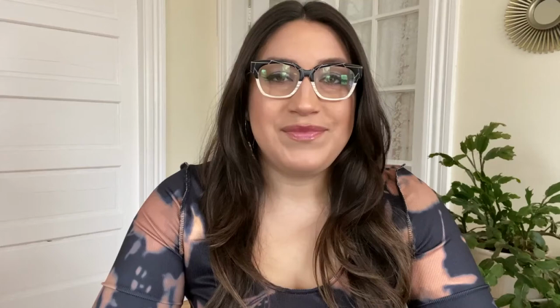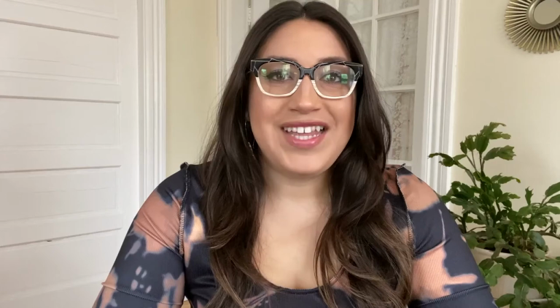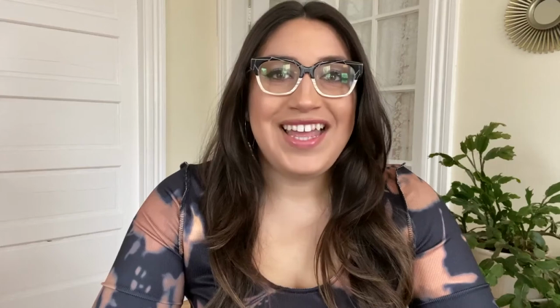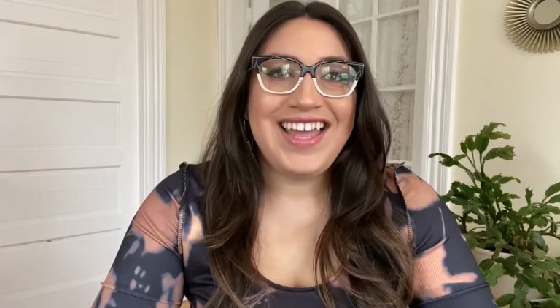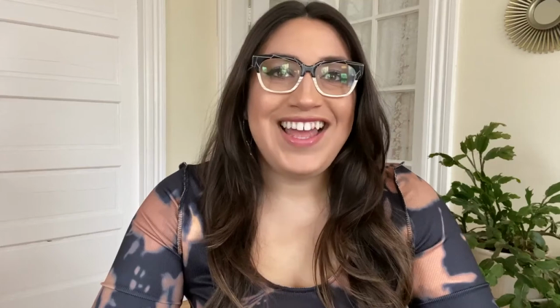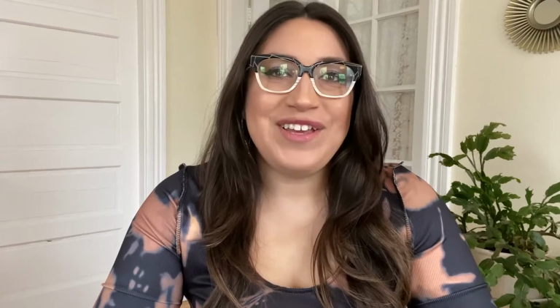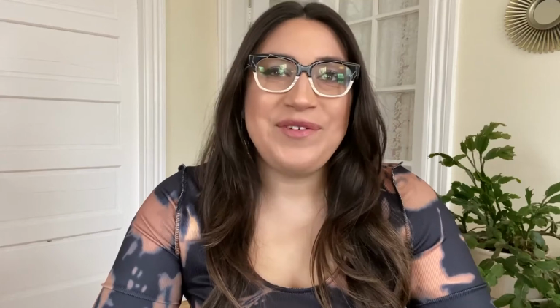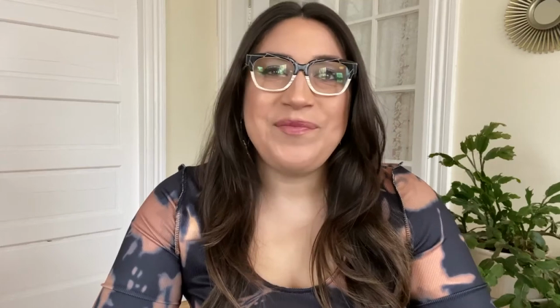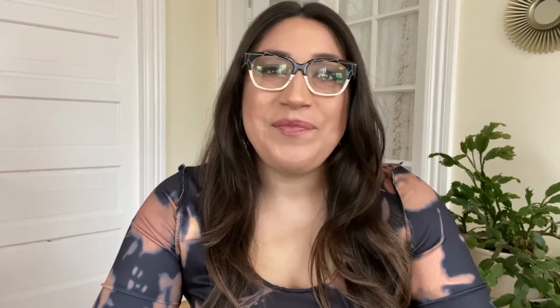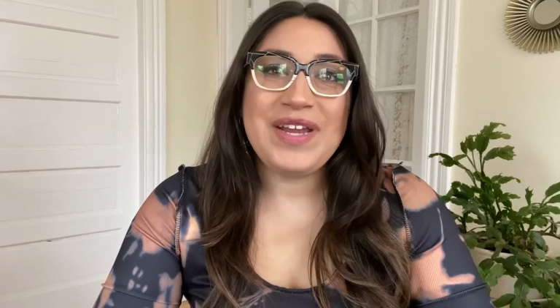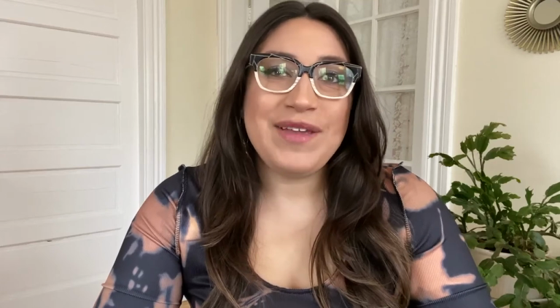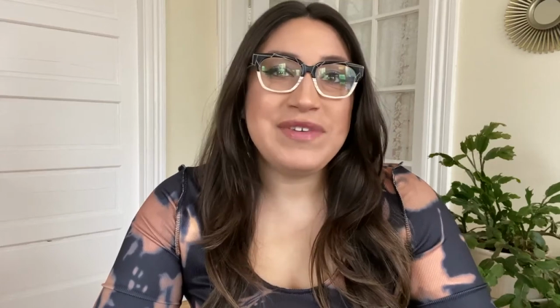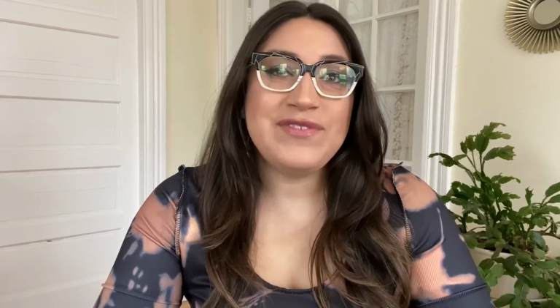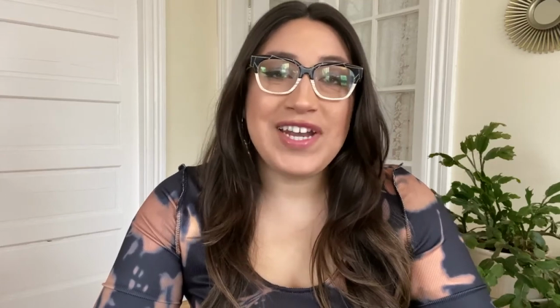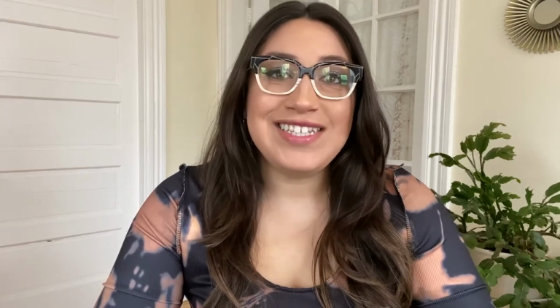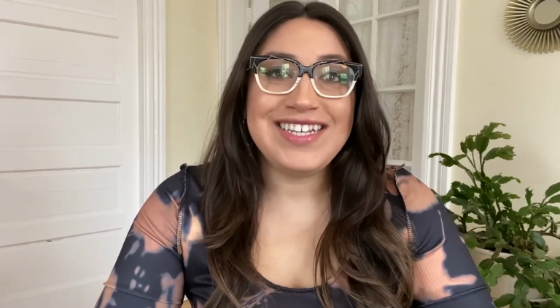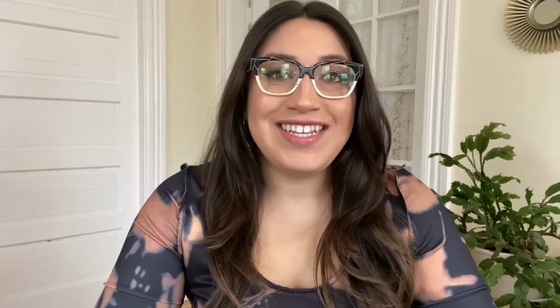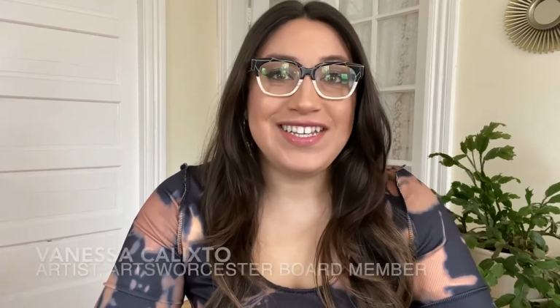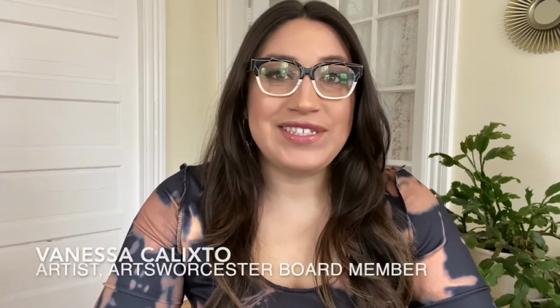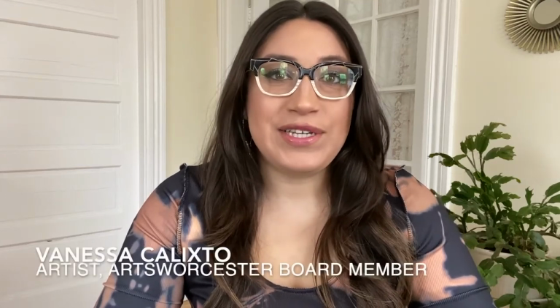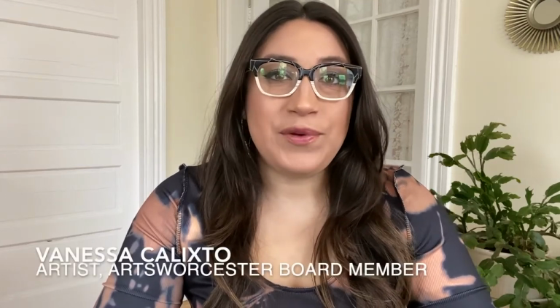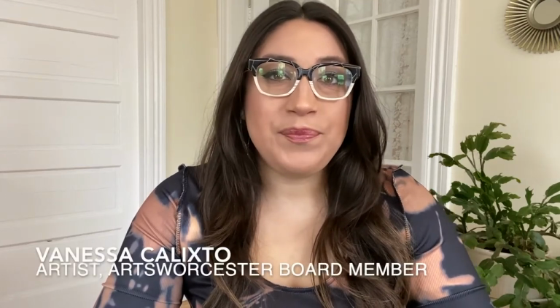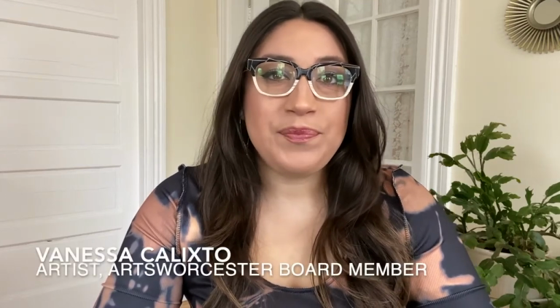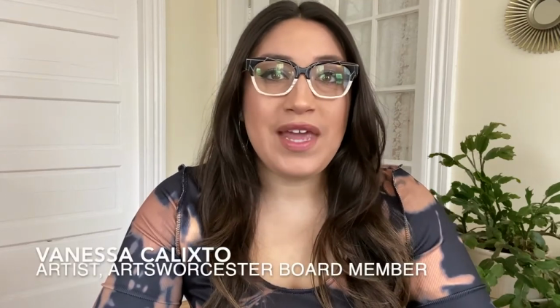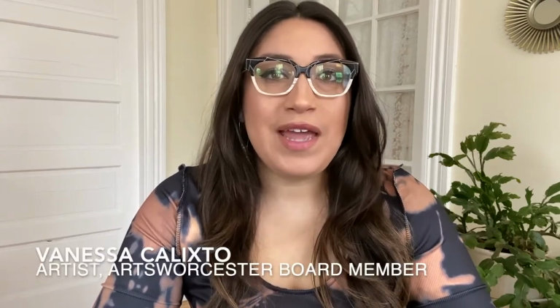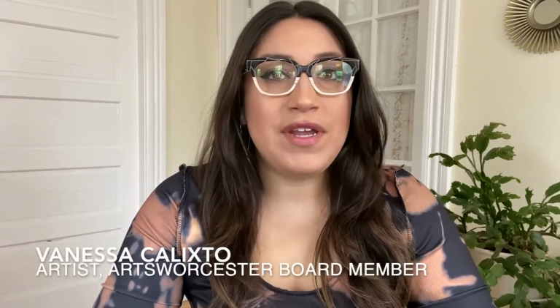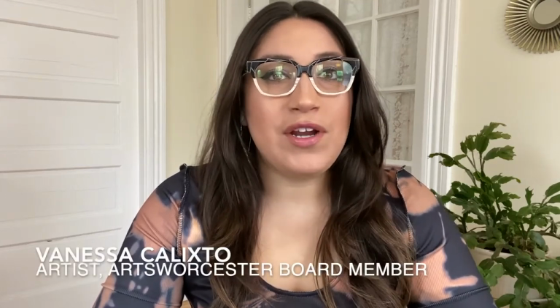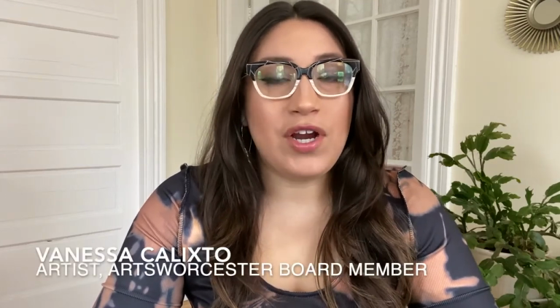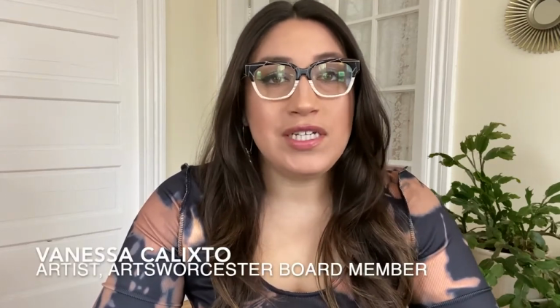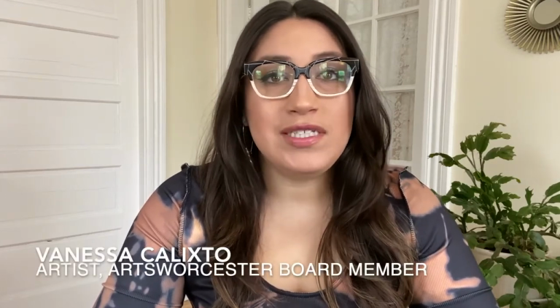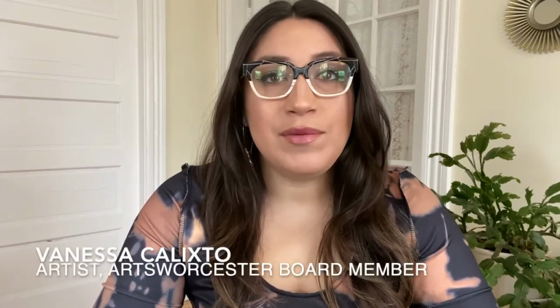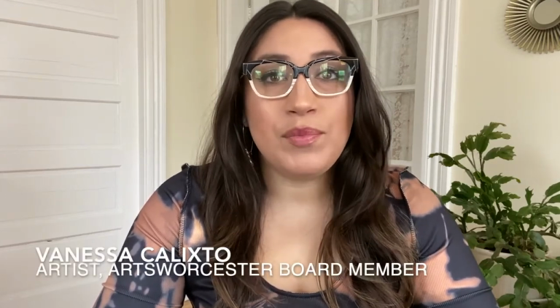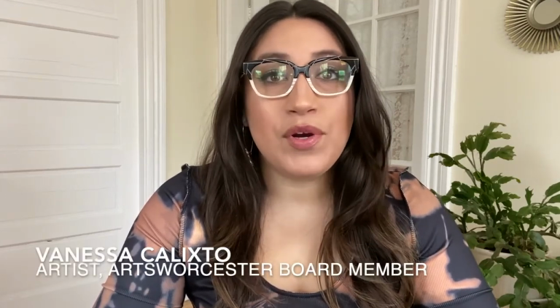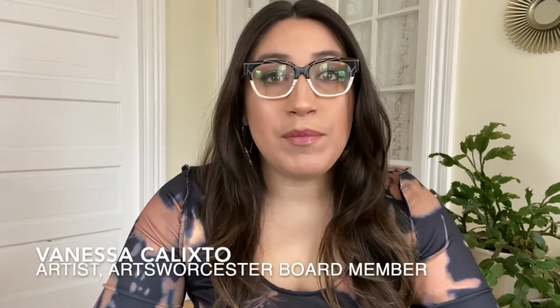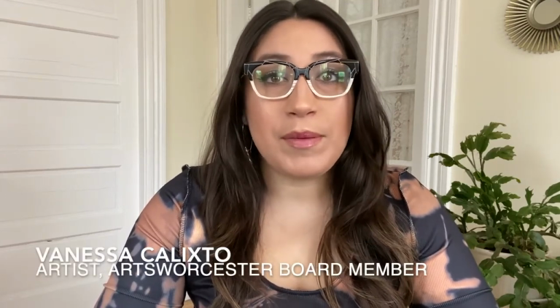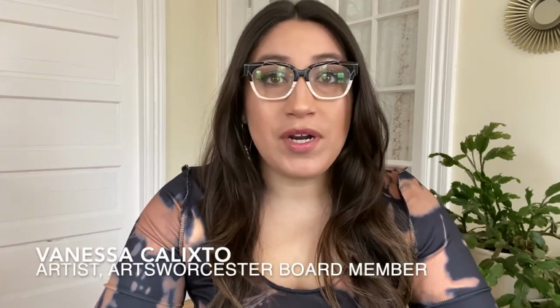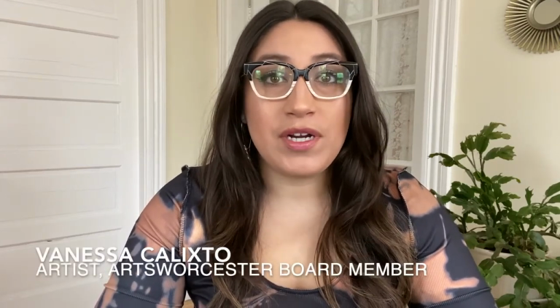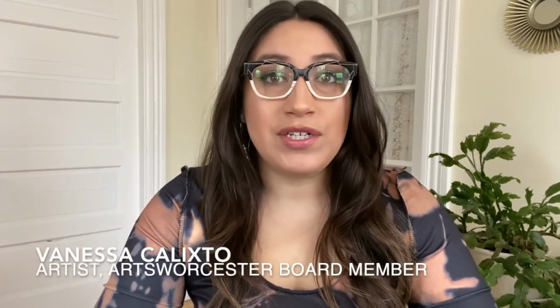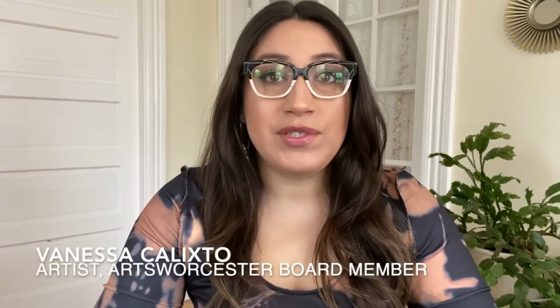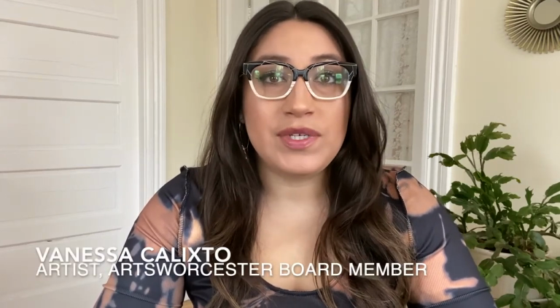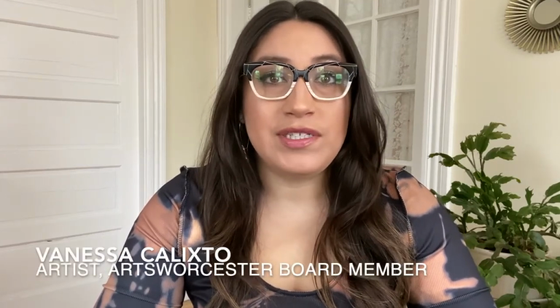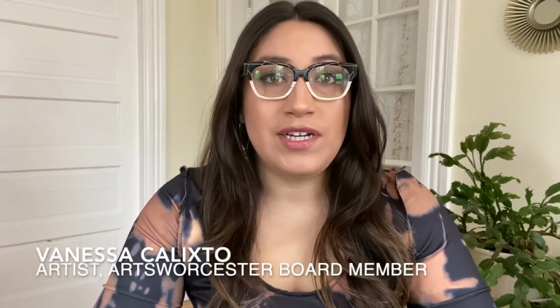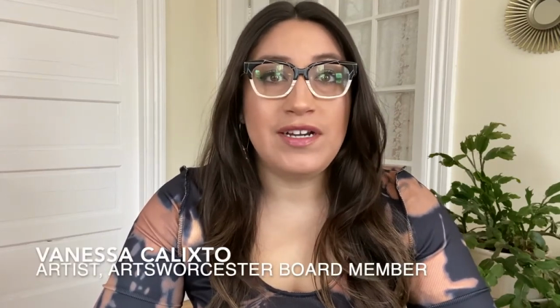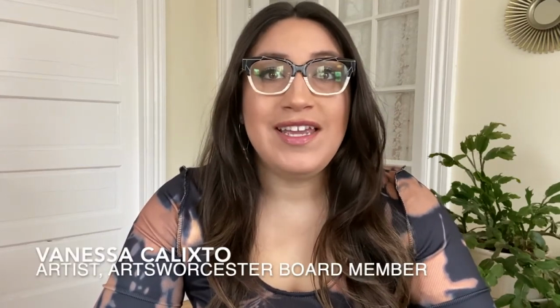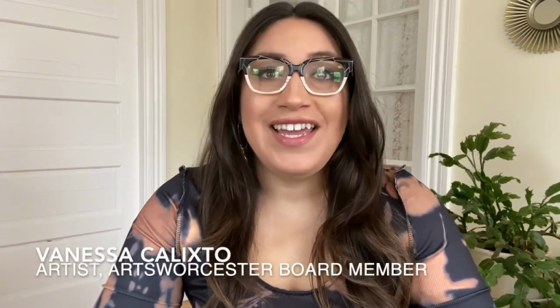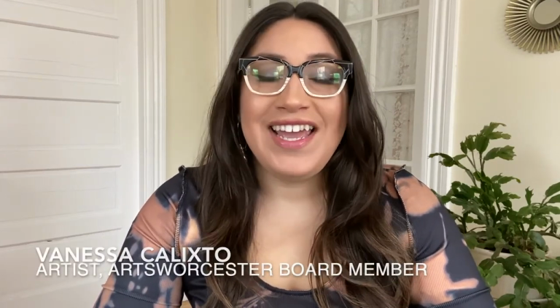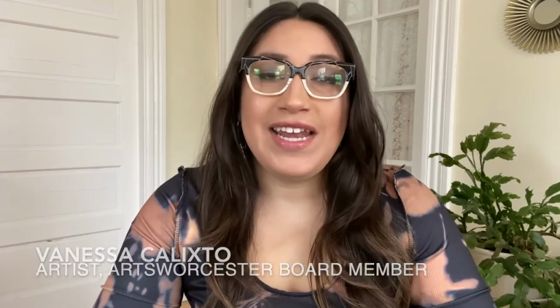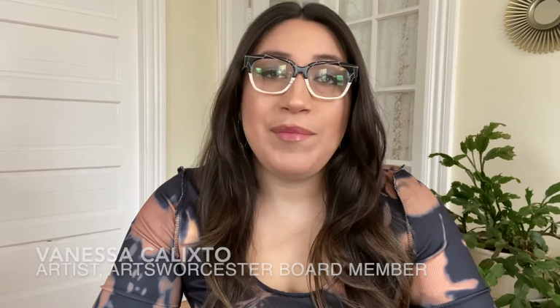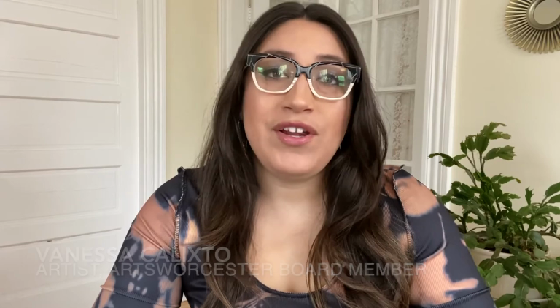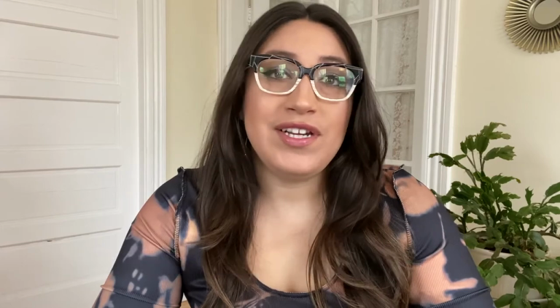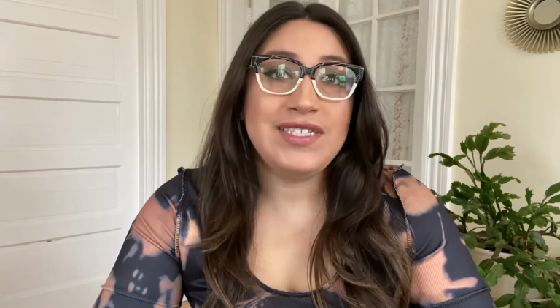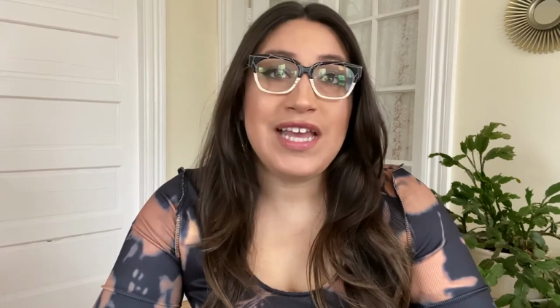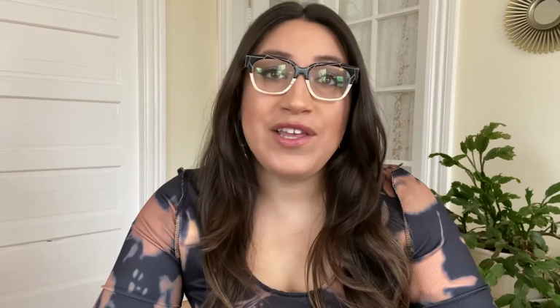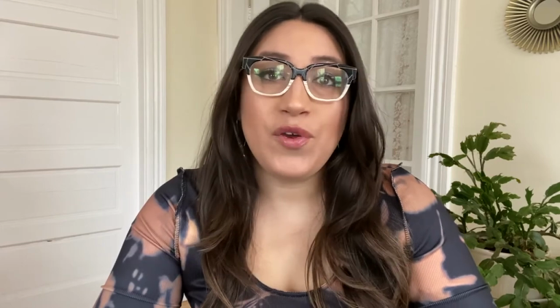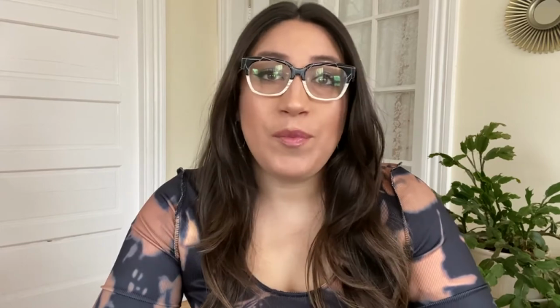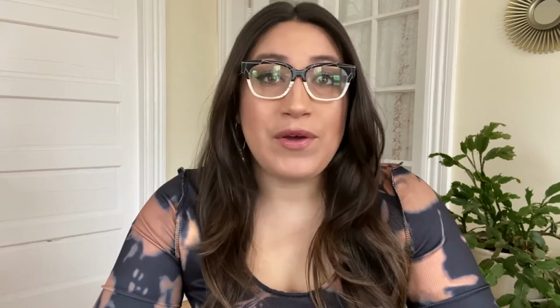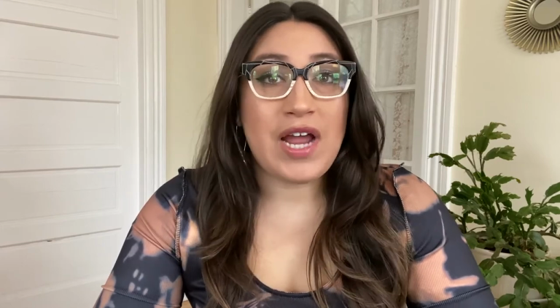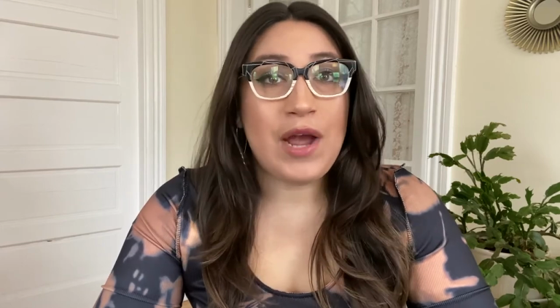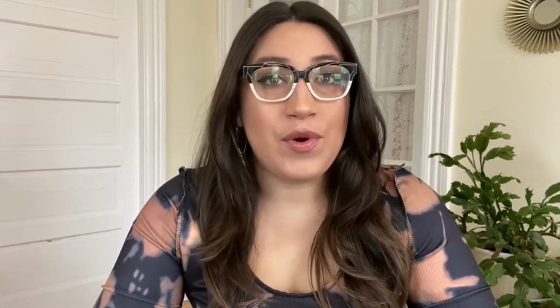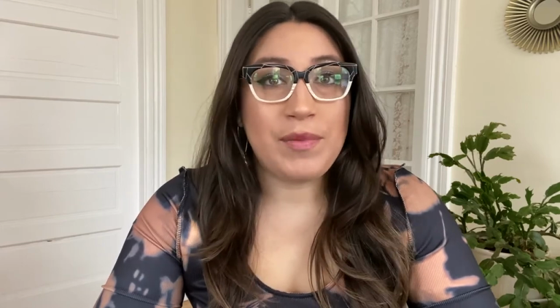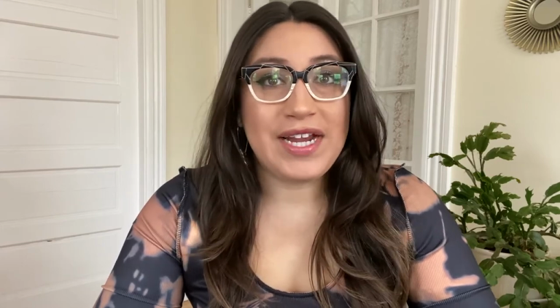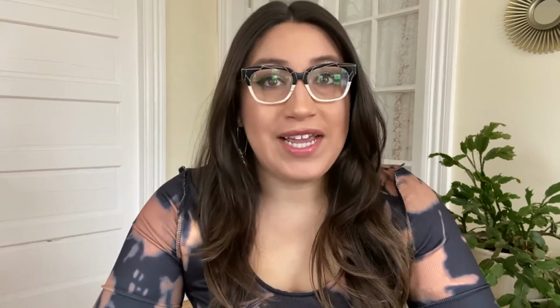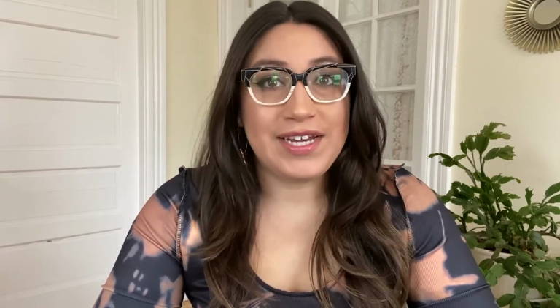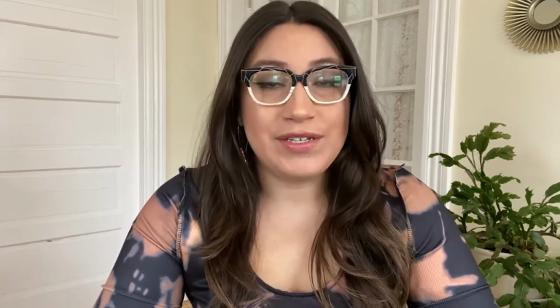Hello, my name is Vanessa Calixto. I'm an artist and board member at Artswister, and I'm here to tell you about our biennial.